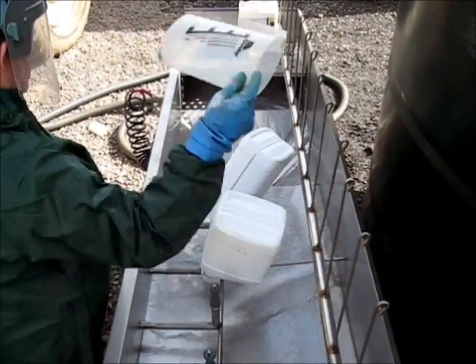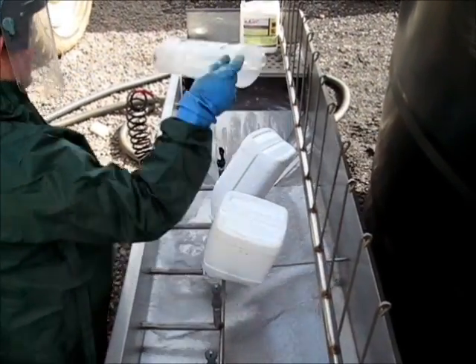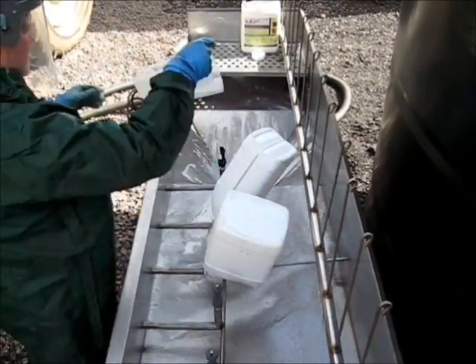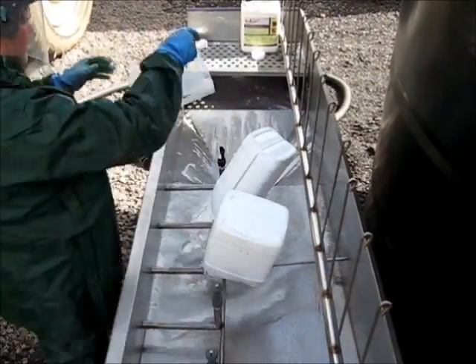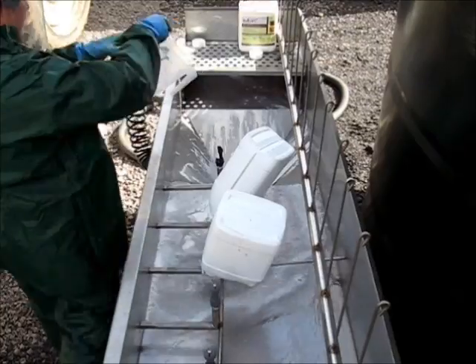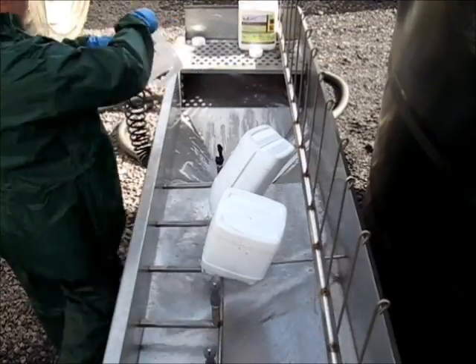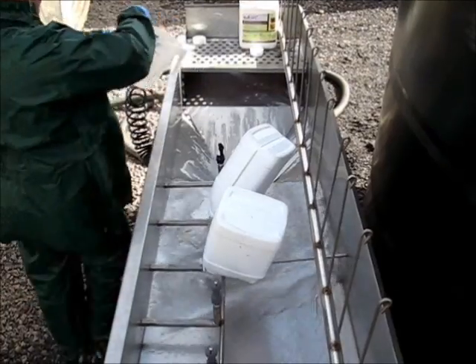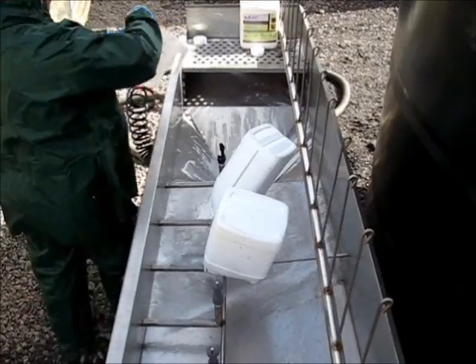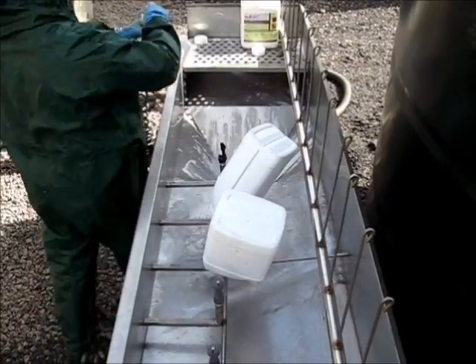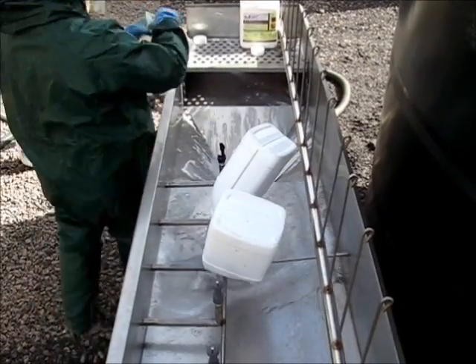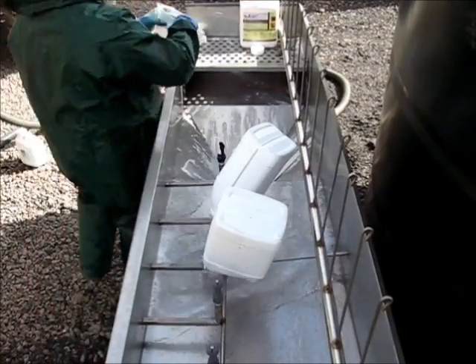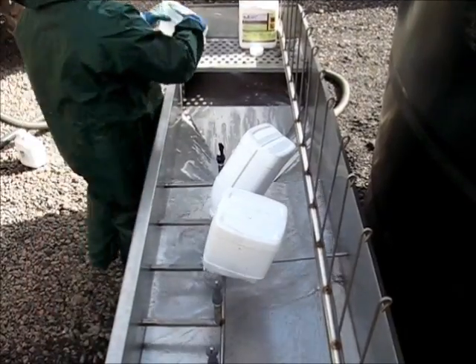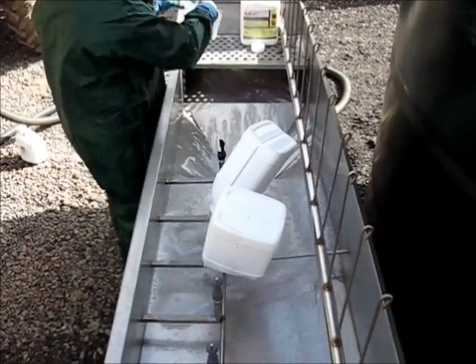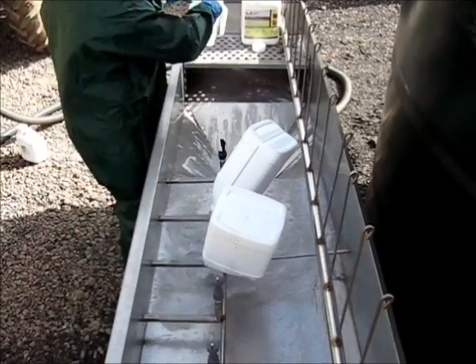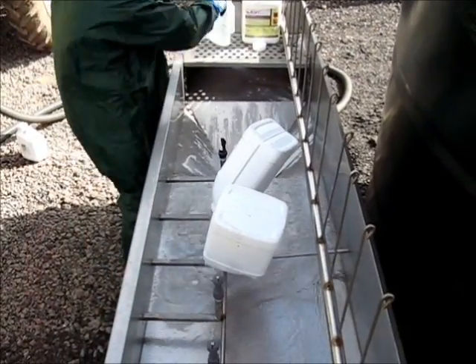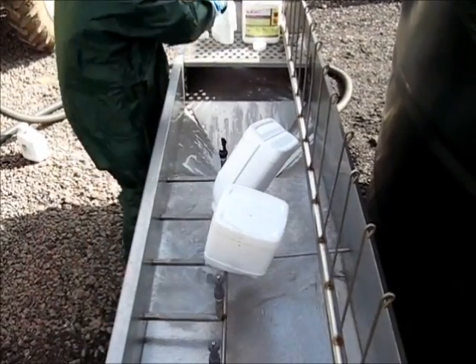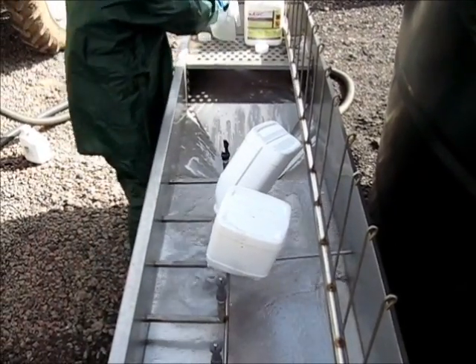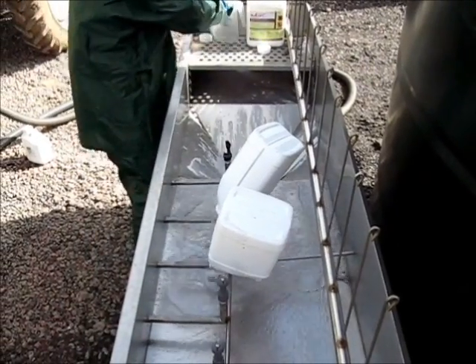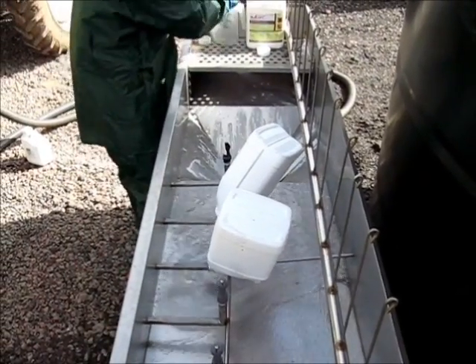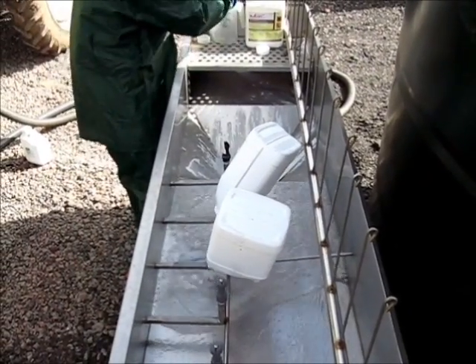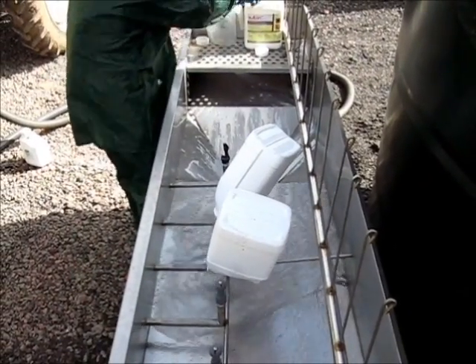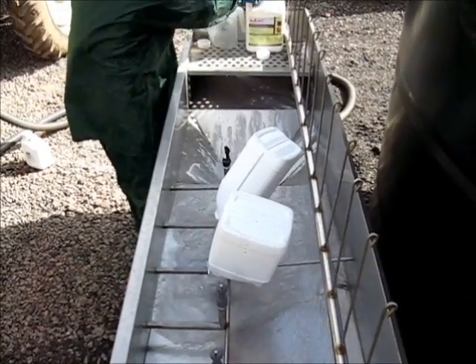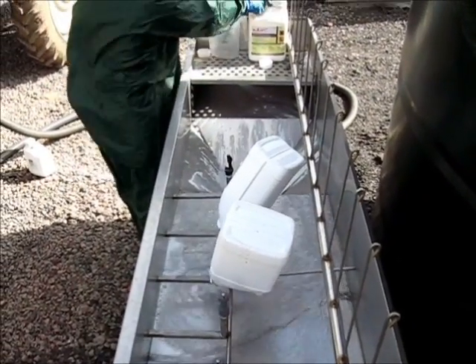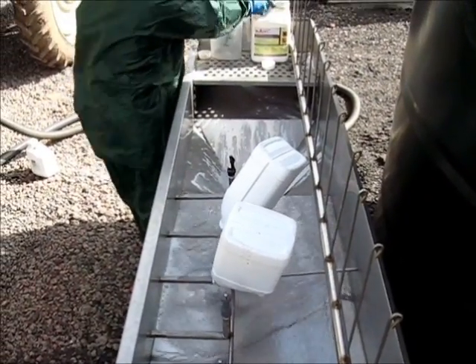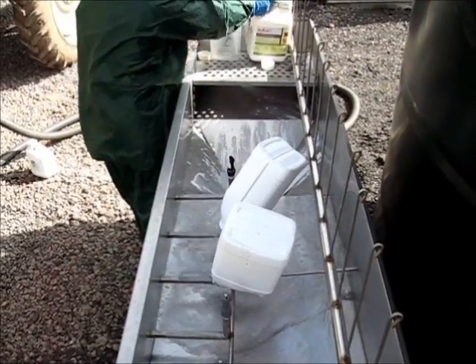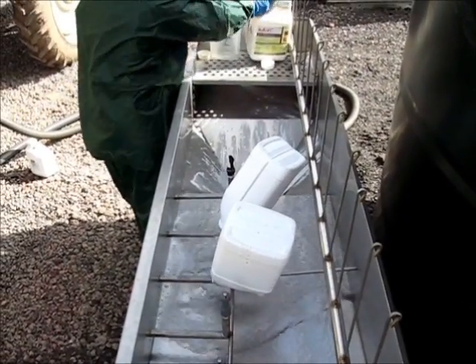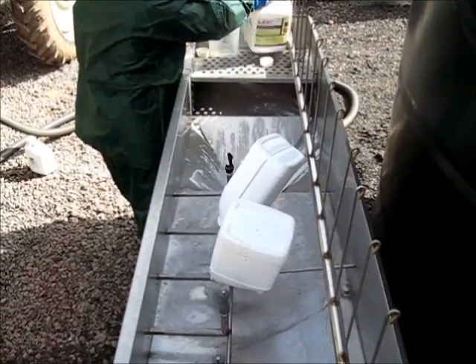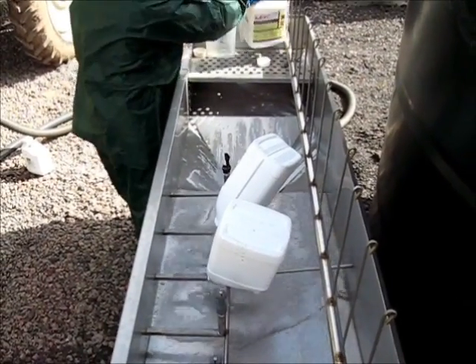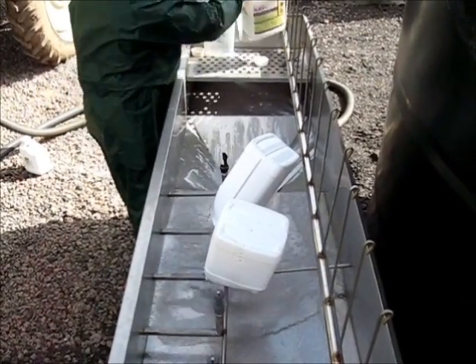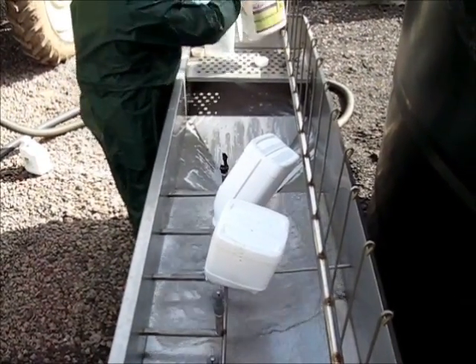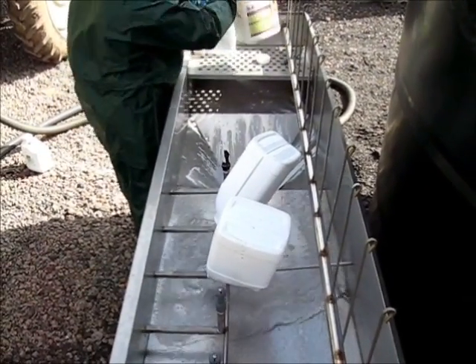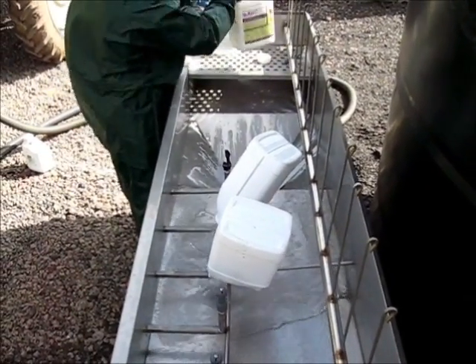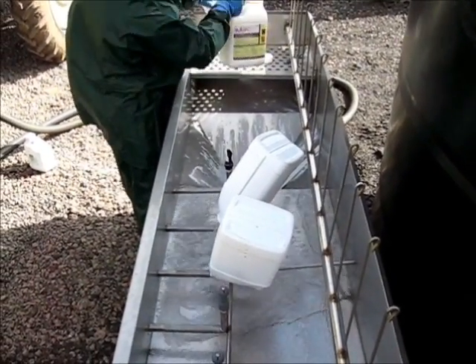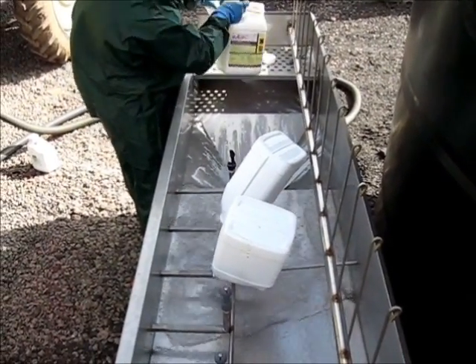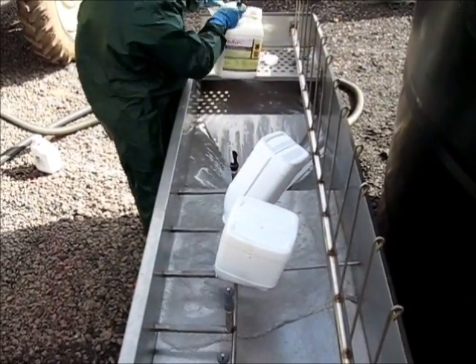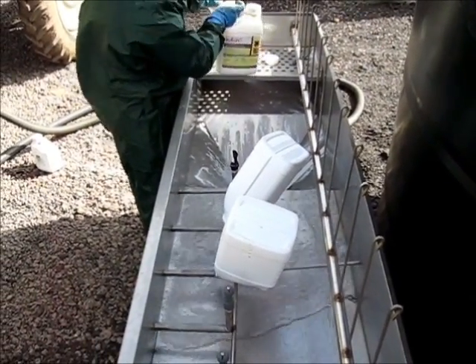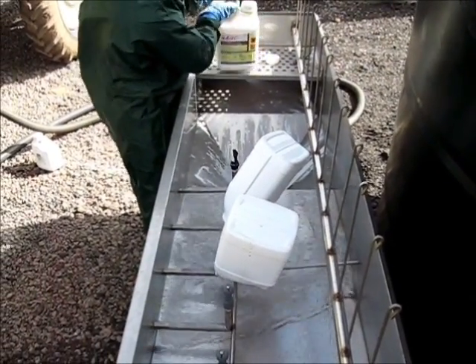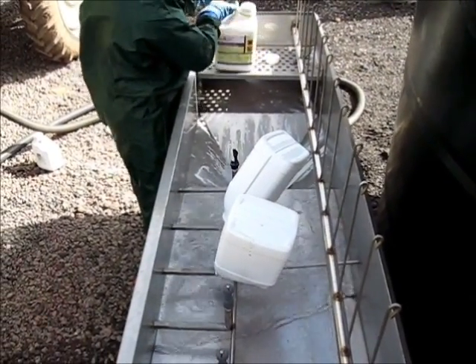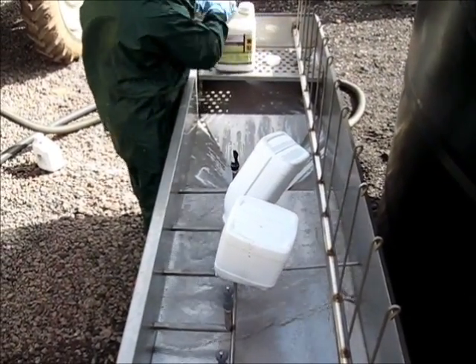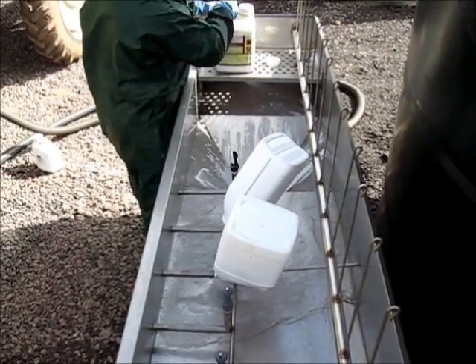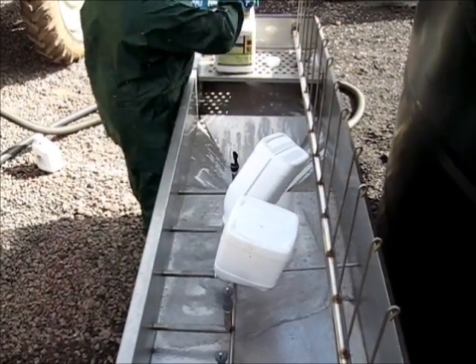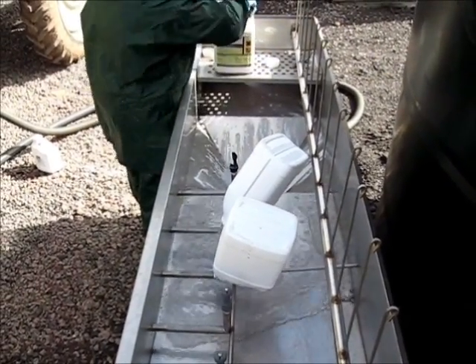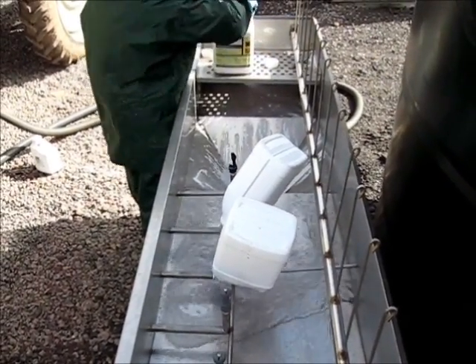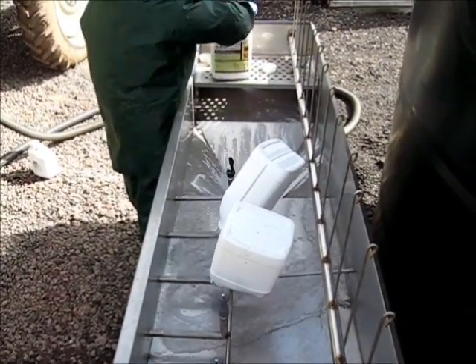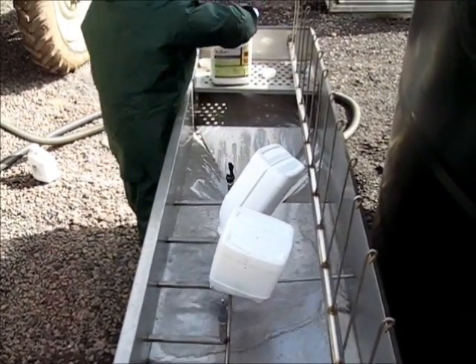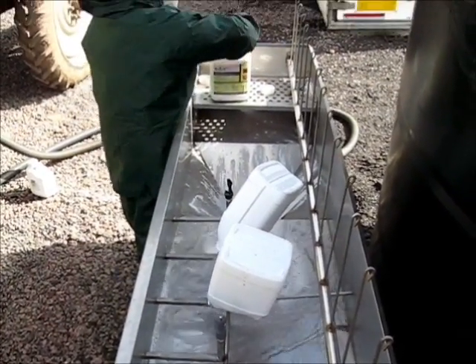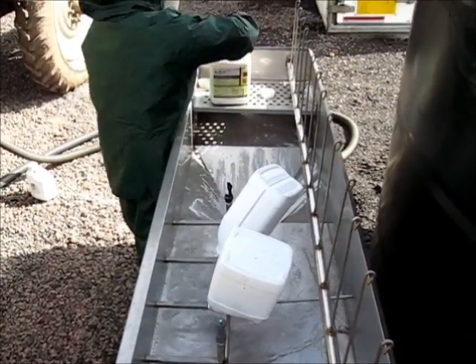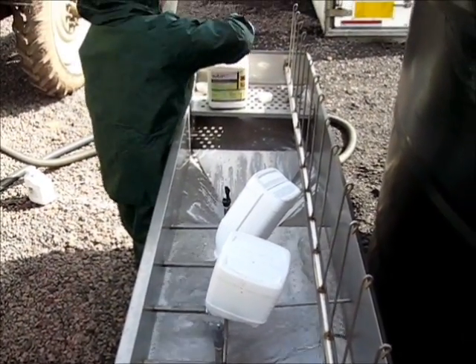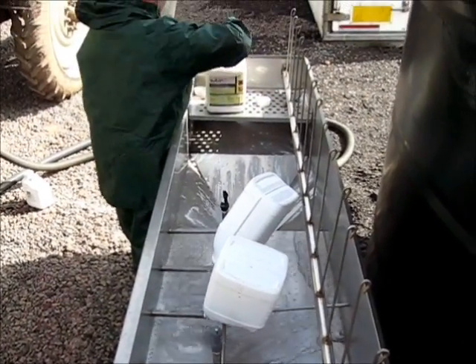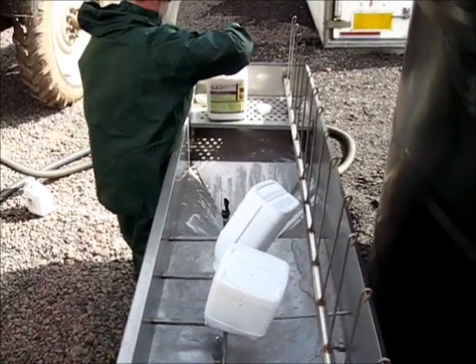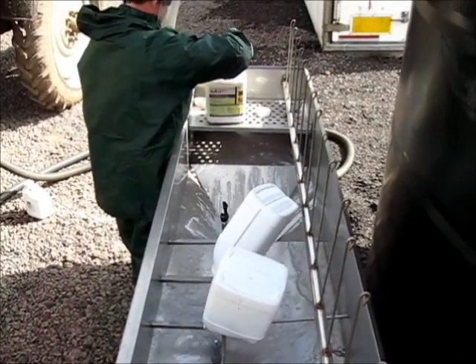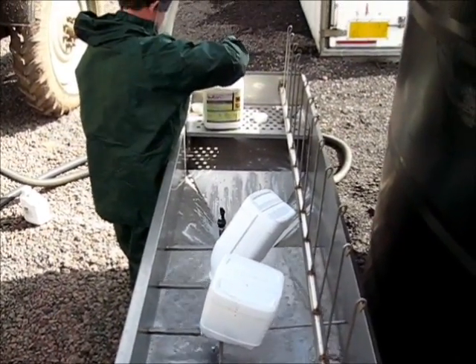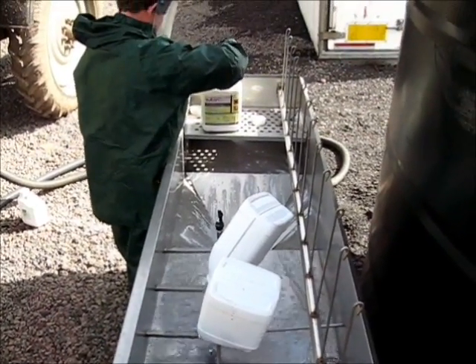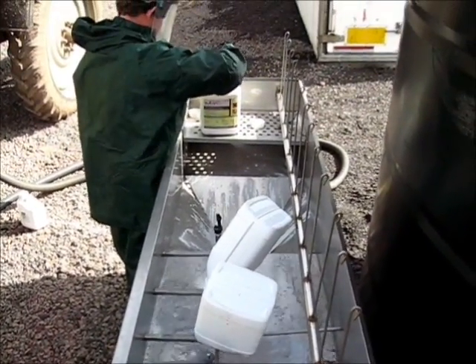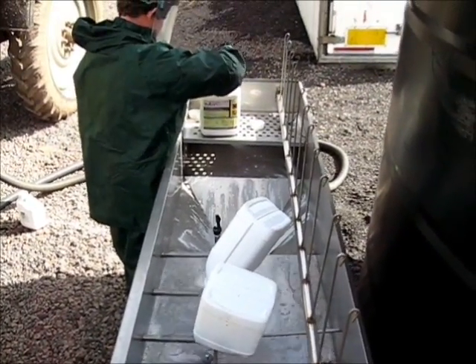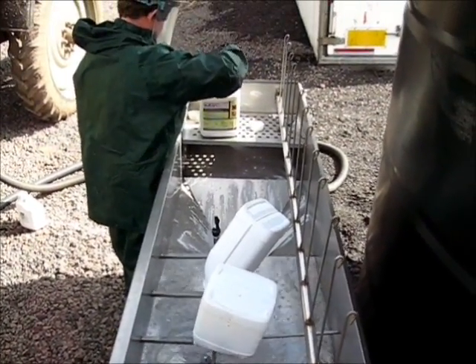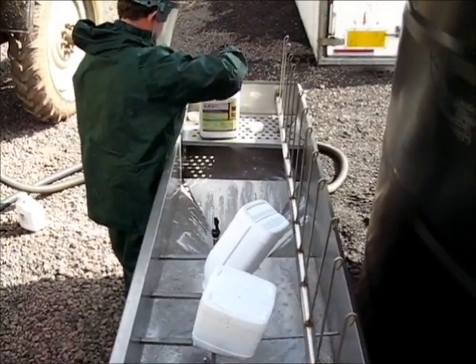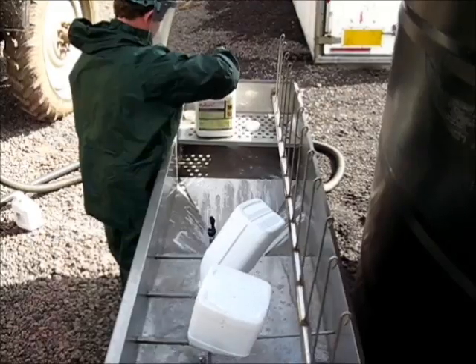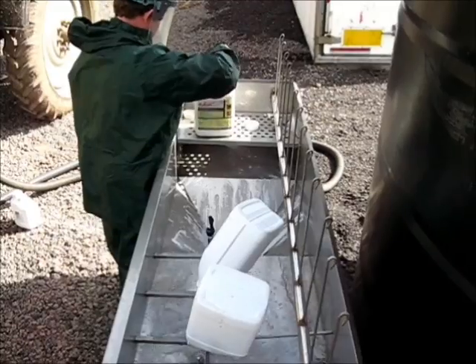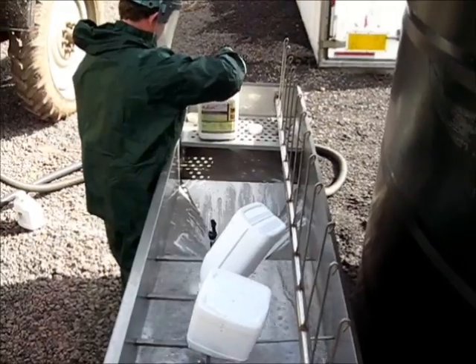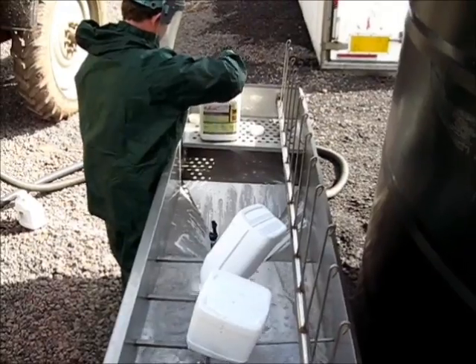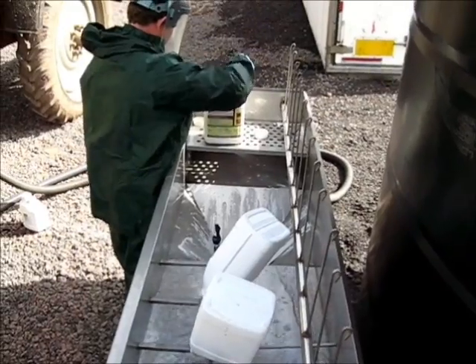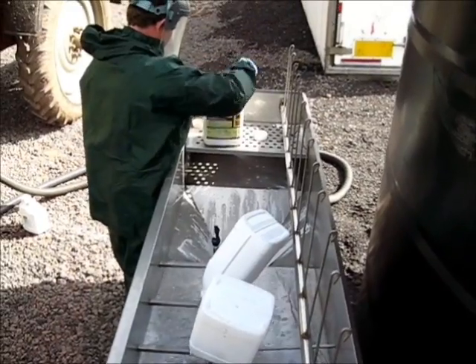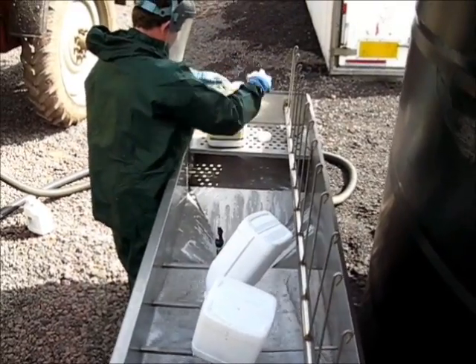For smaller quantities of chemicals needing to be measured into a jug, the Profil has a shelf area.